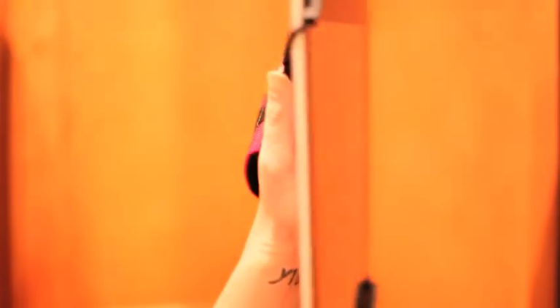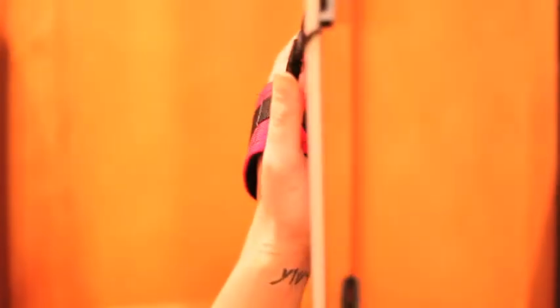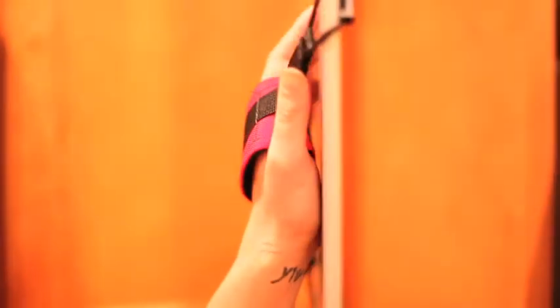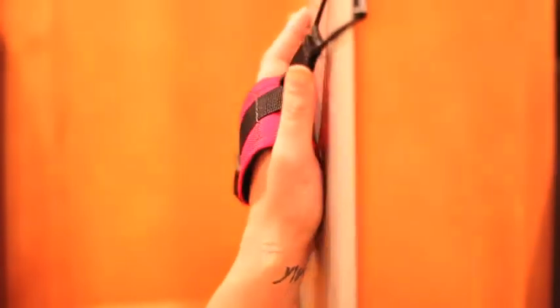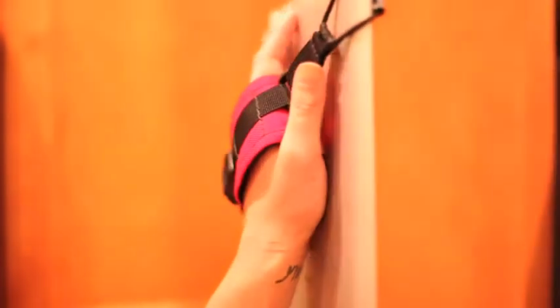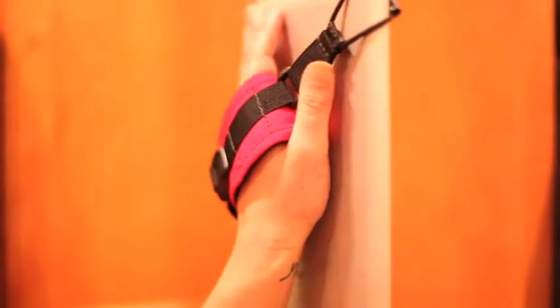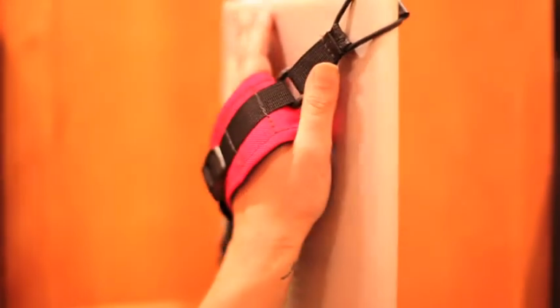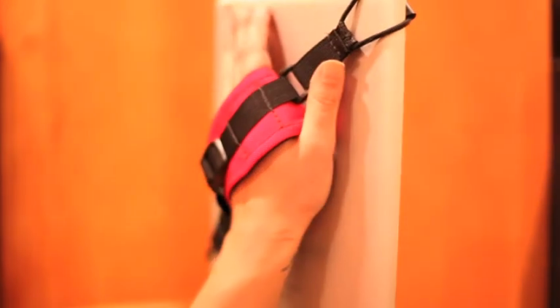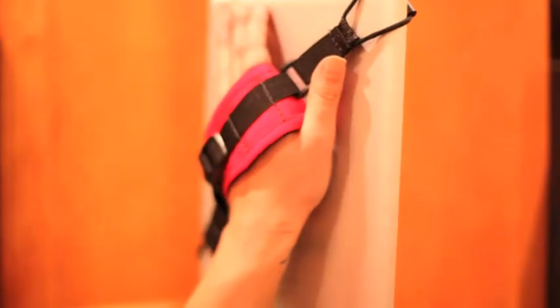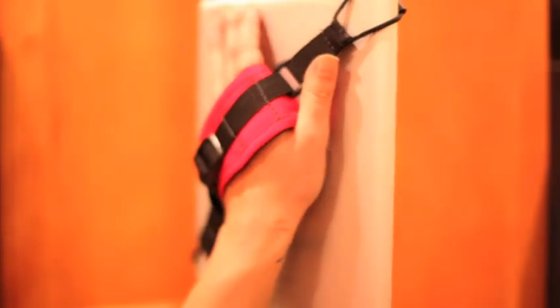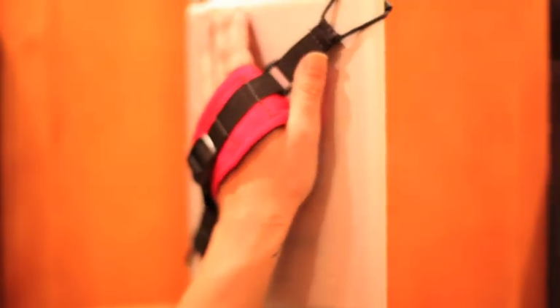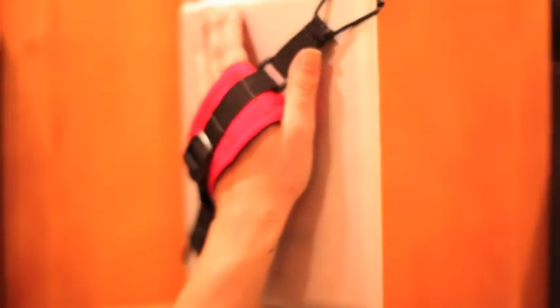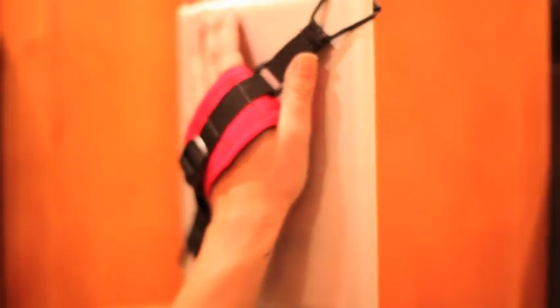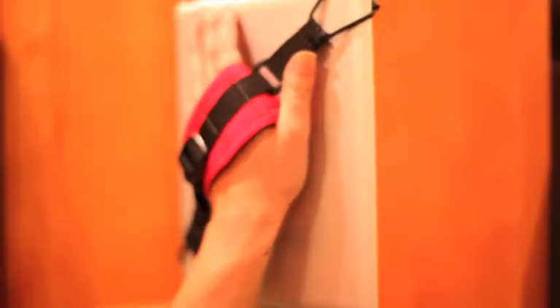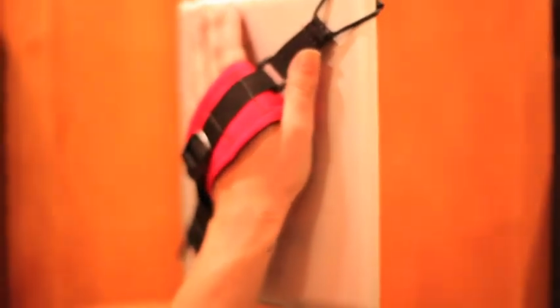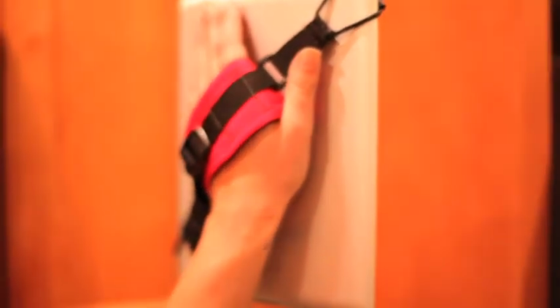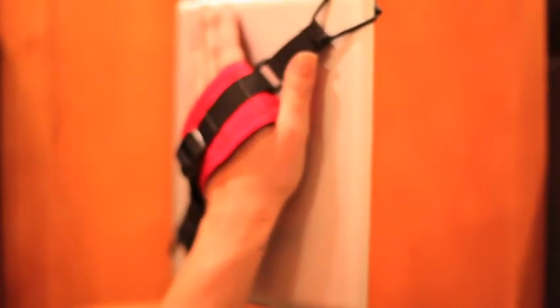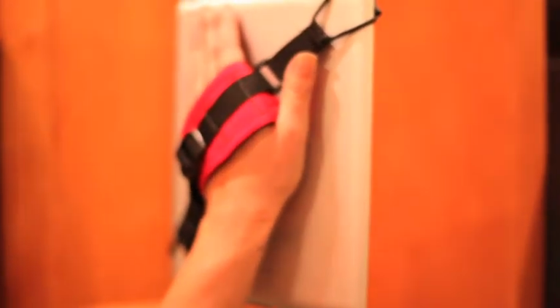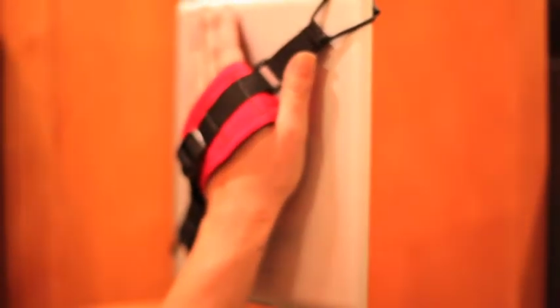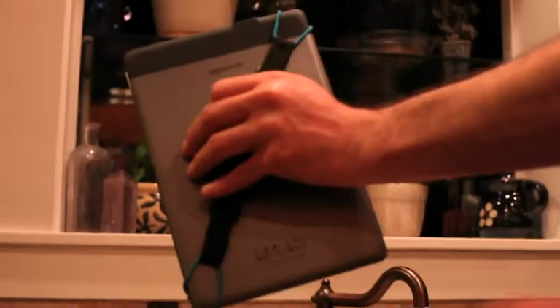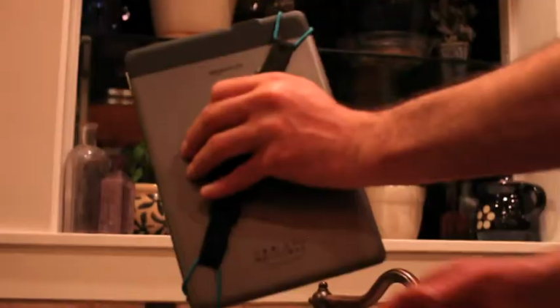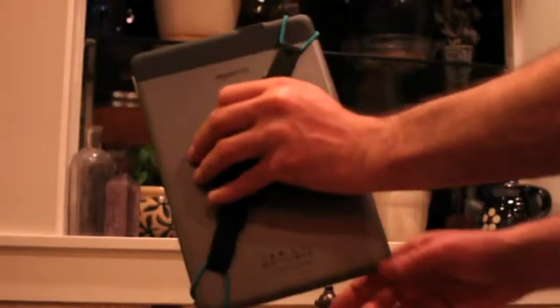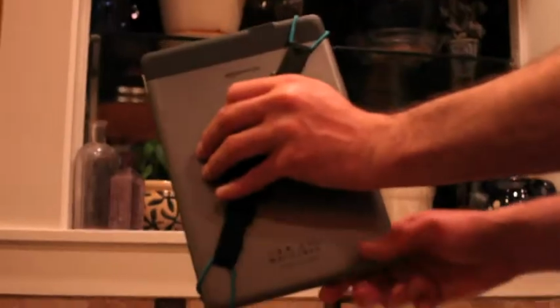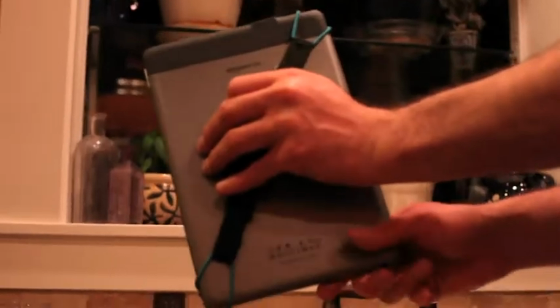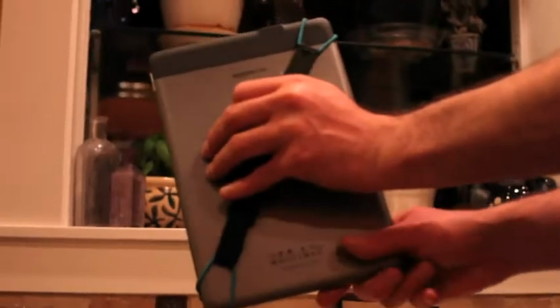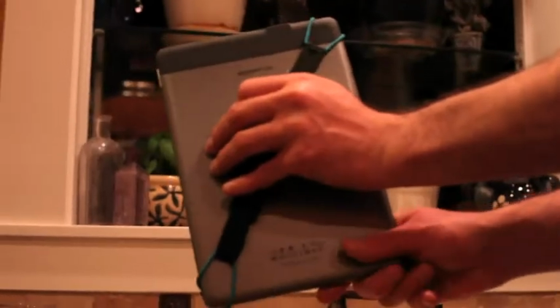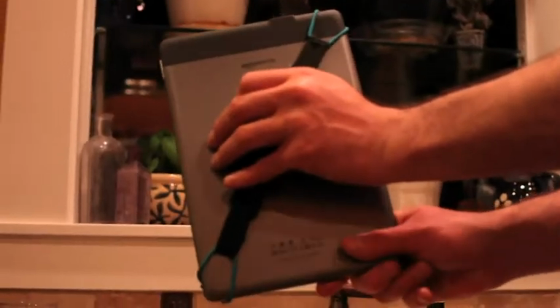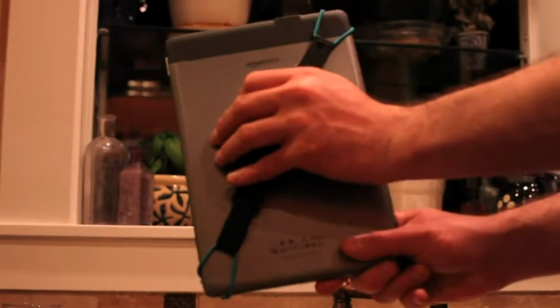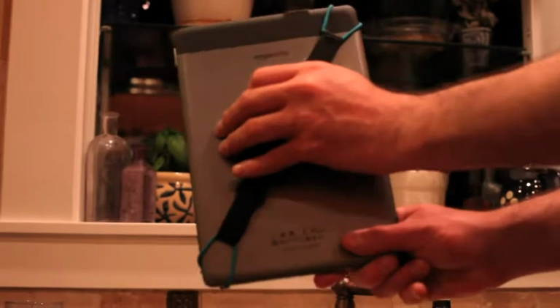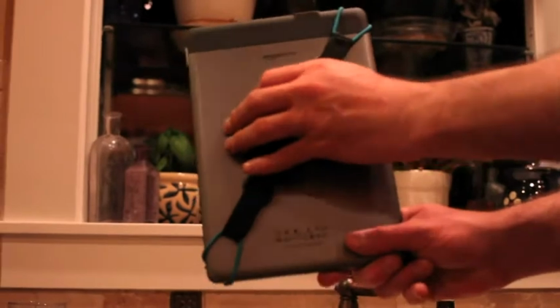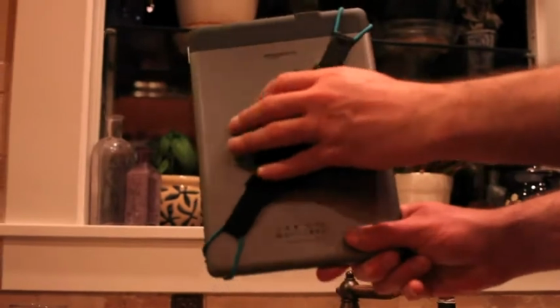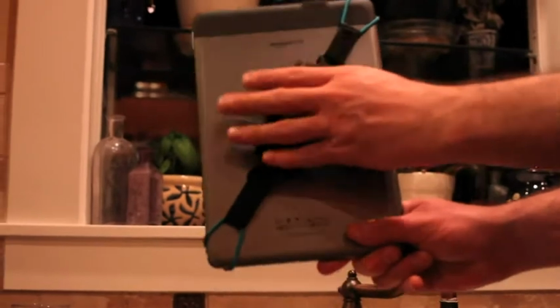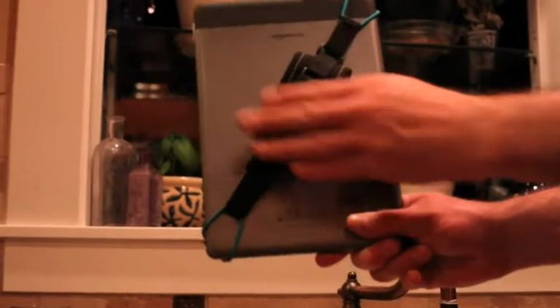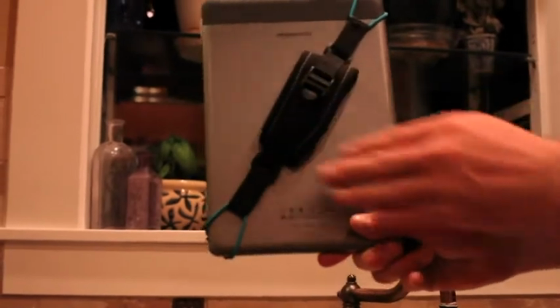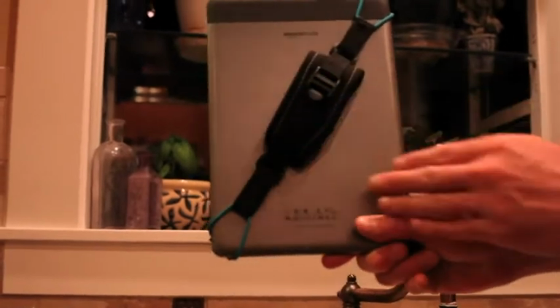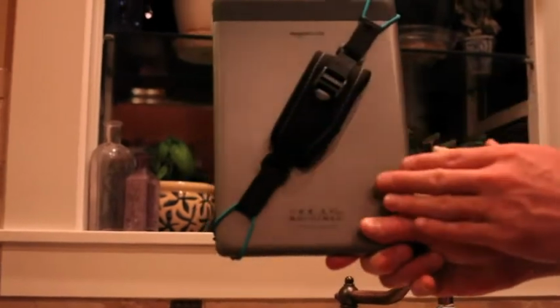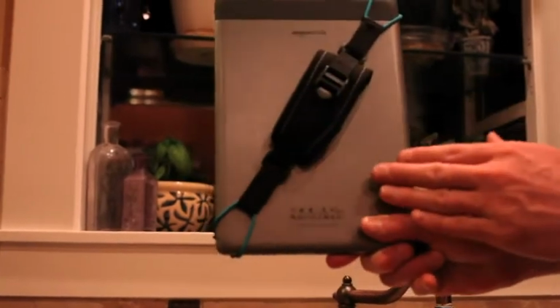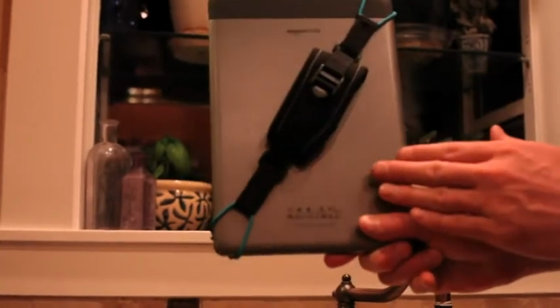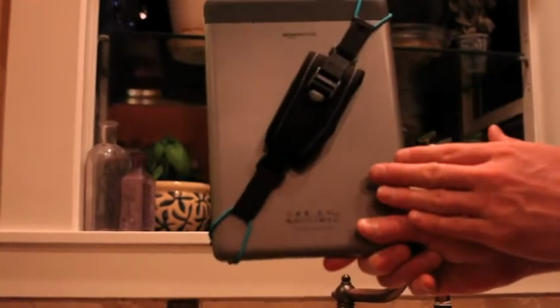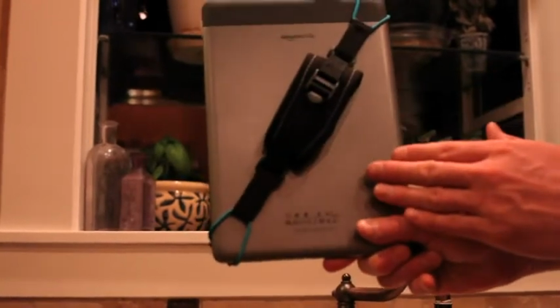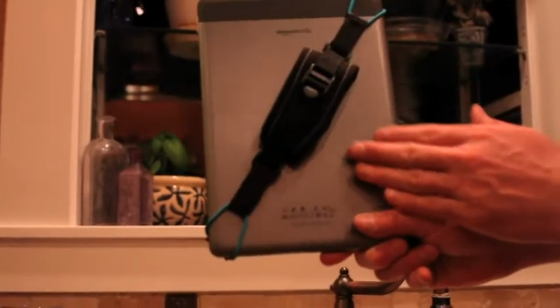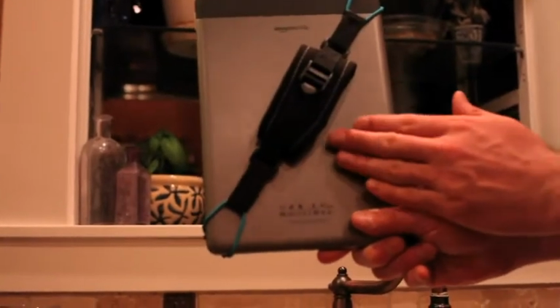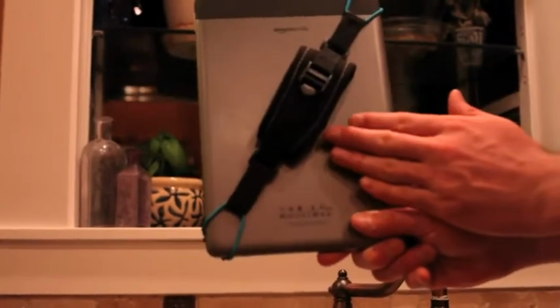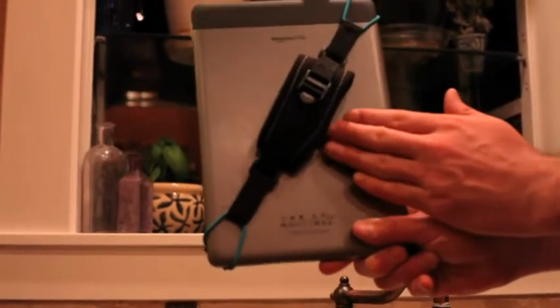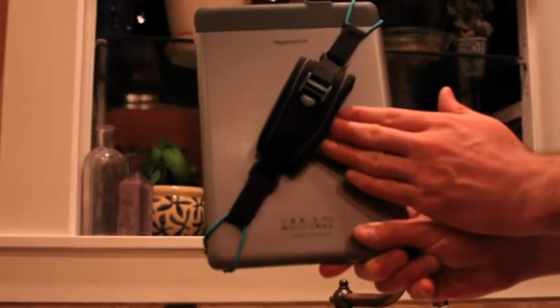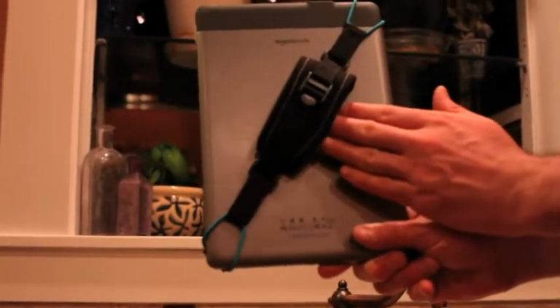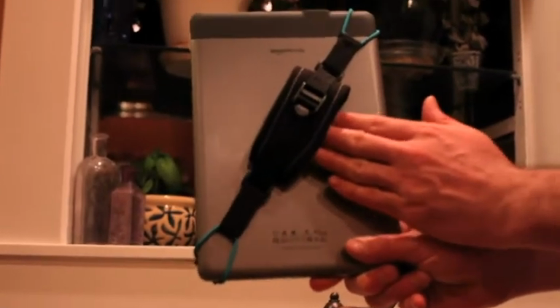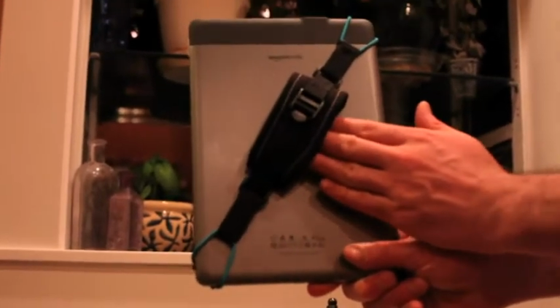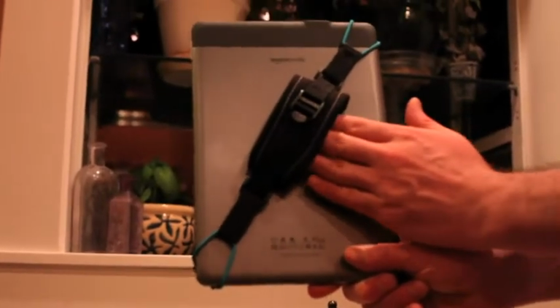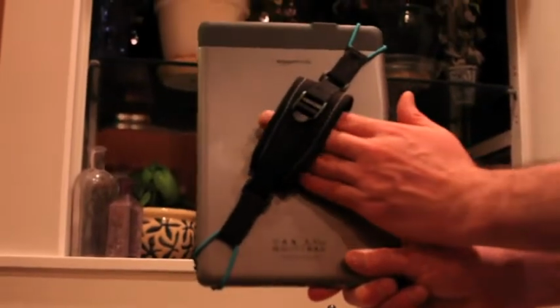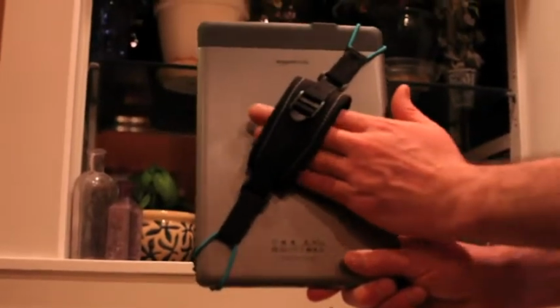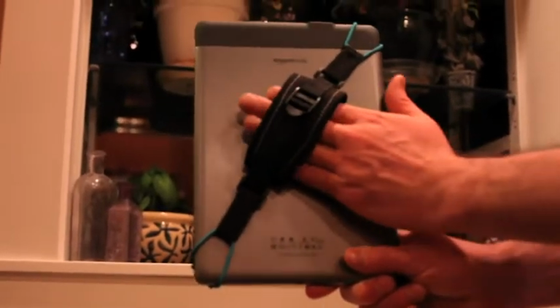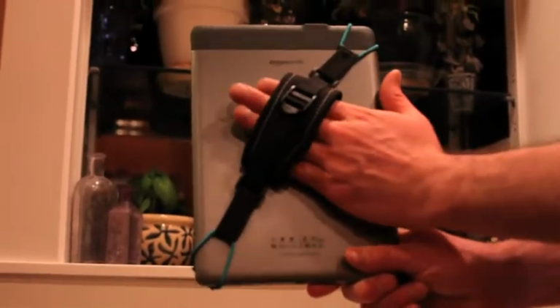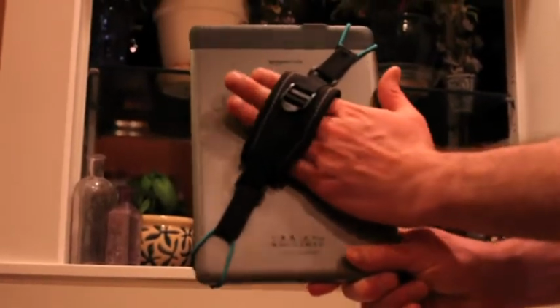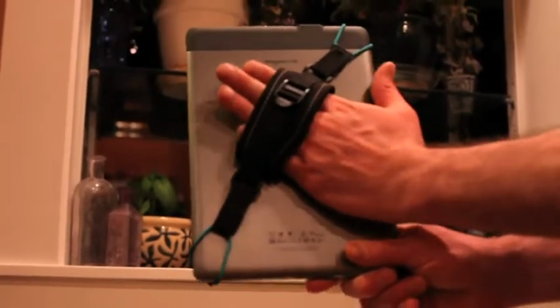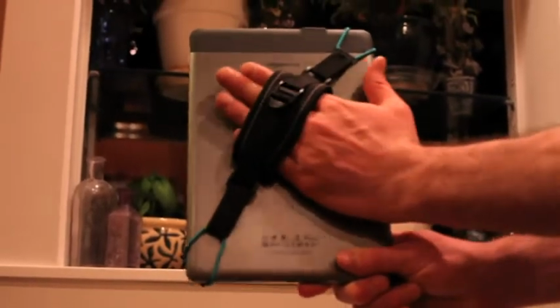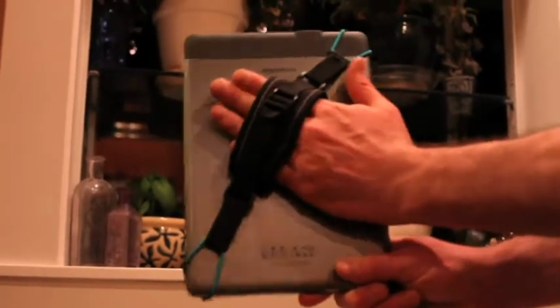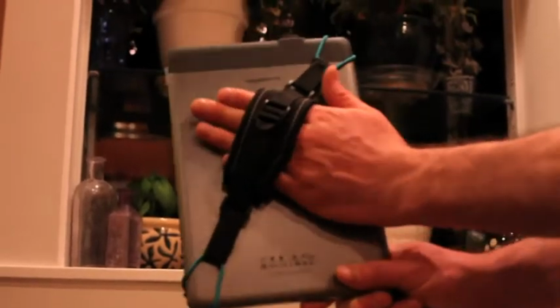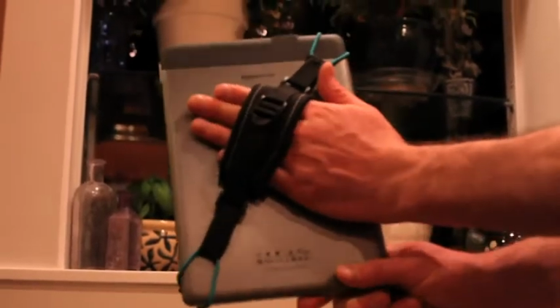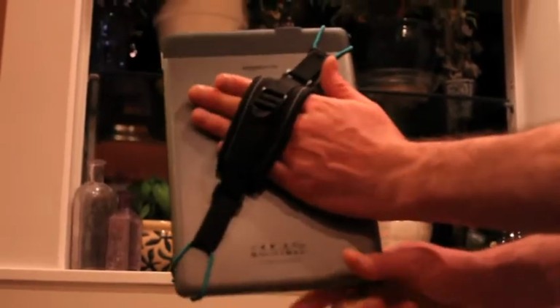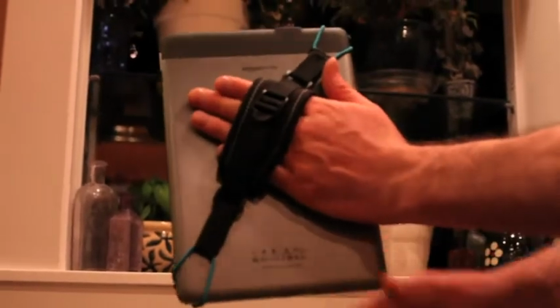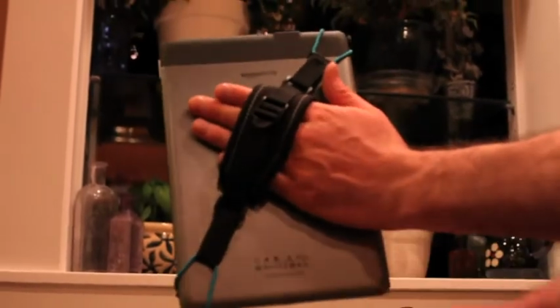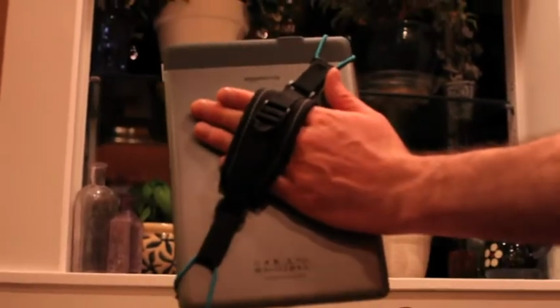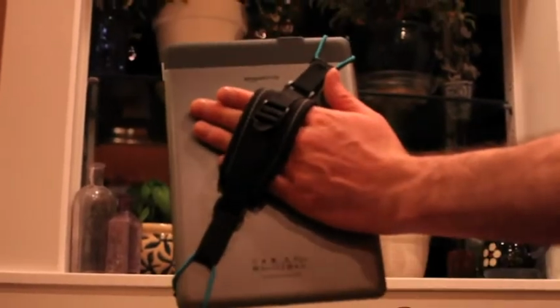Once the corners are on, just cinch the strap on the padded hand holder so it is firm and tight. Slip your hand in the padded hand strap and you are ready to go.